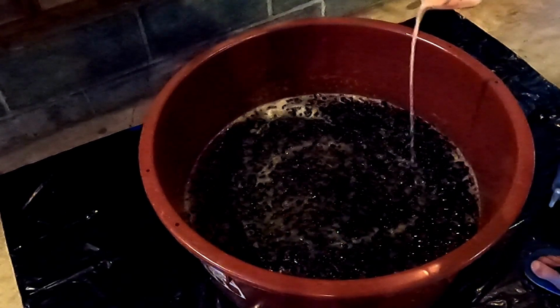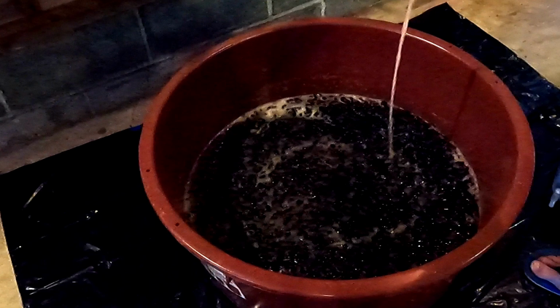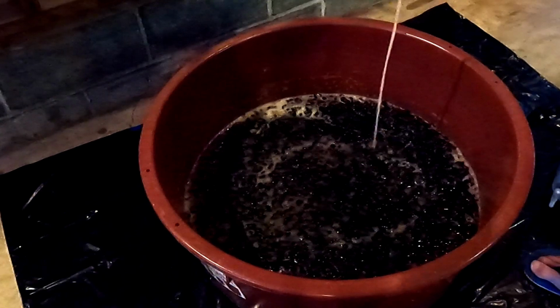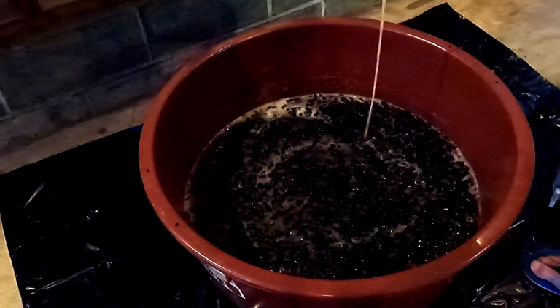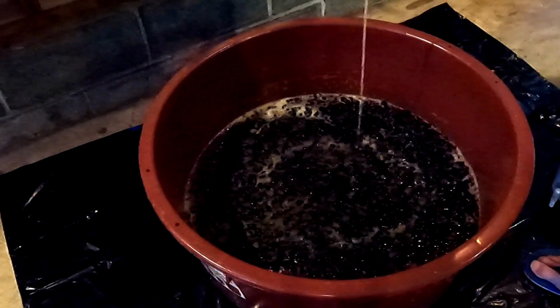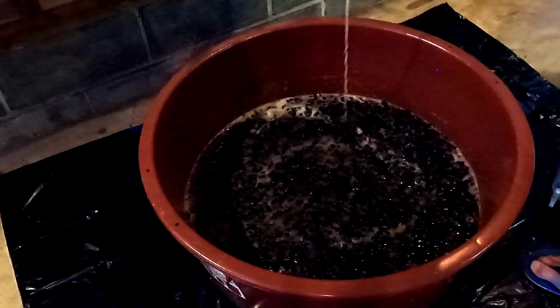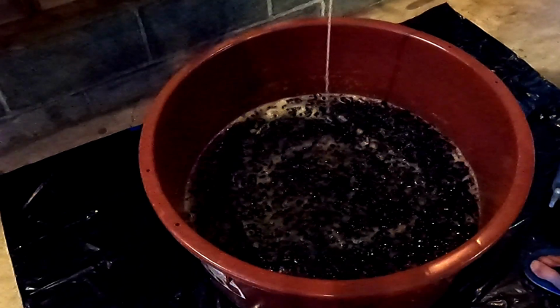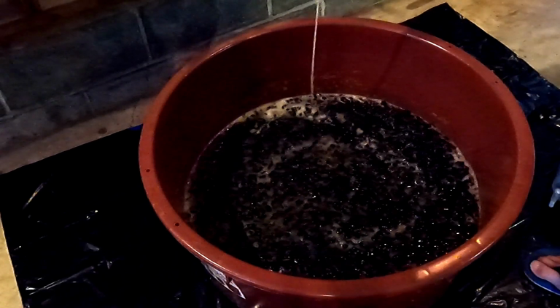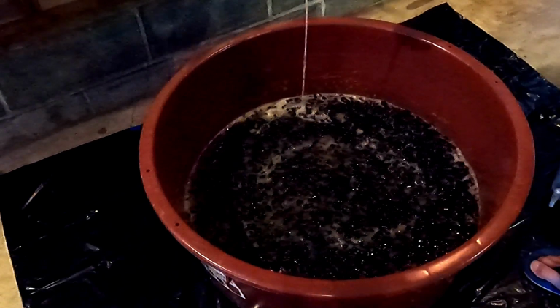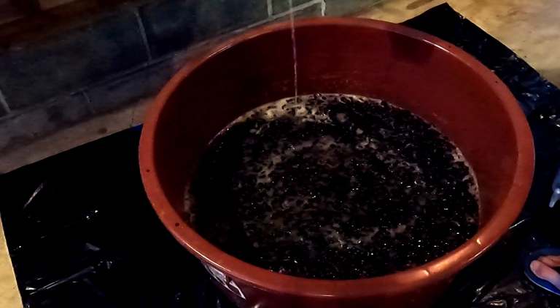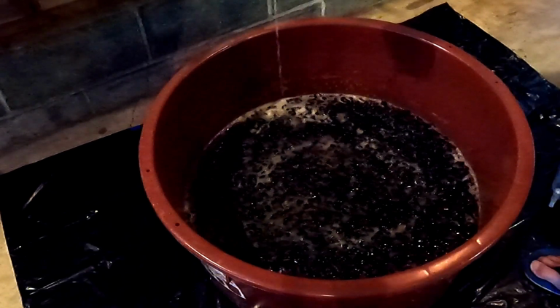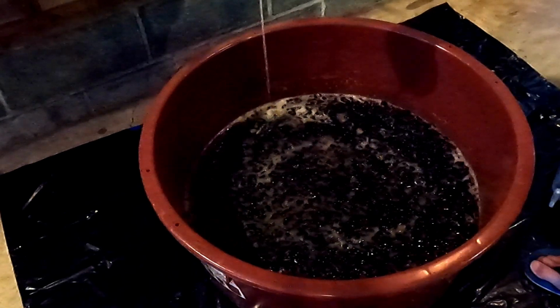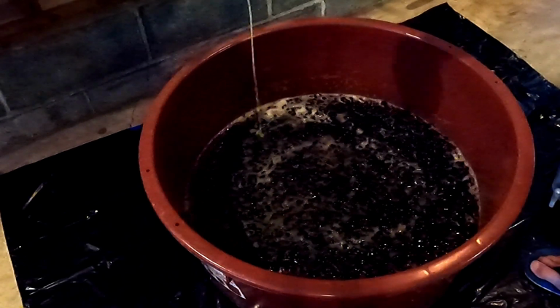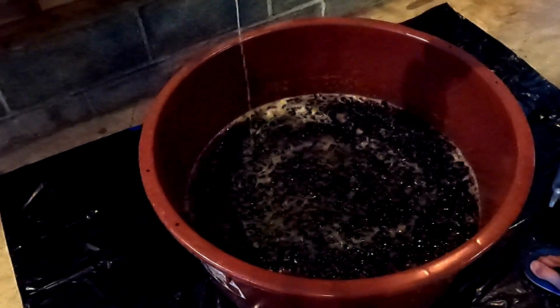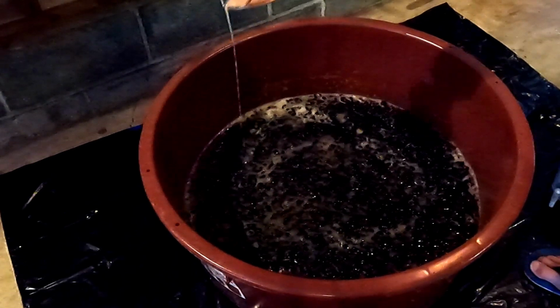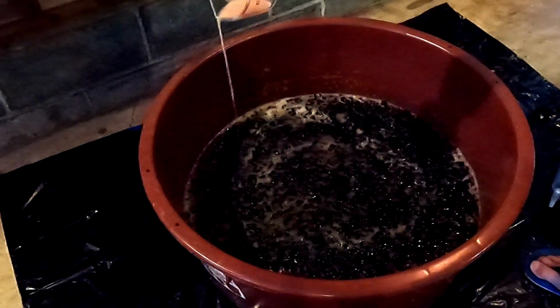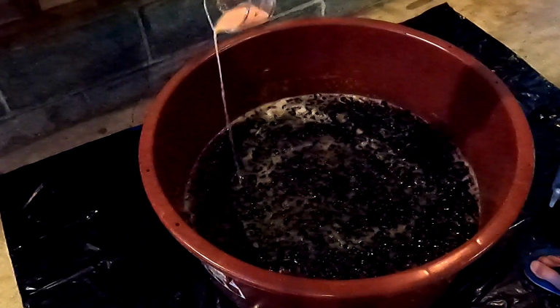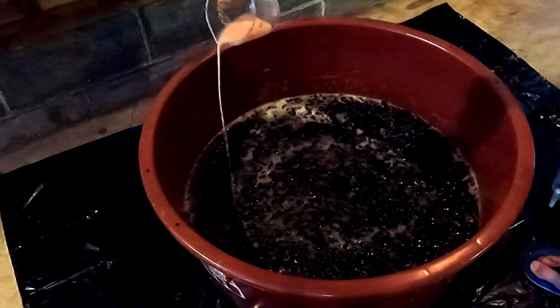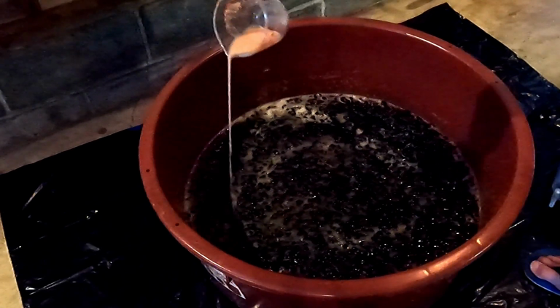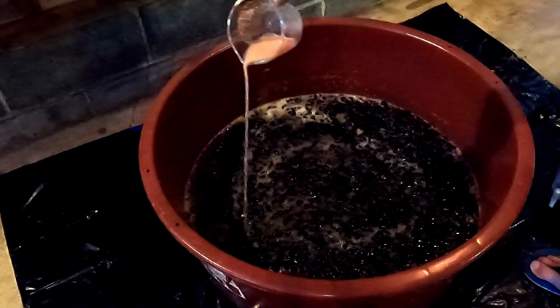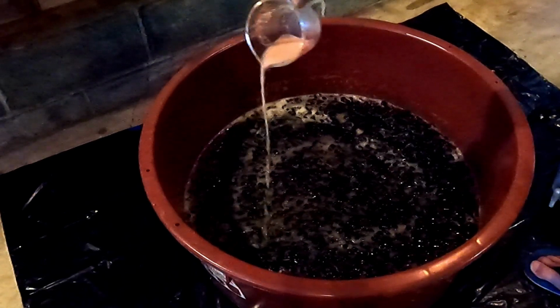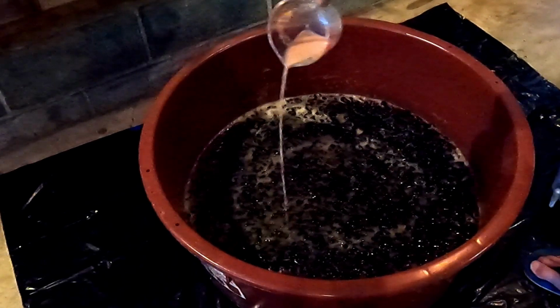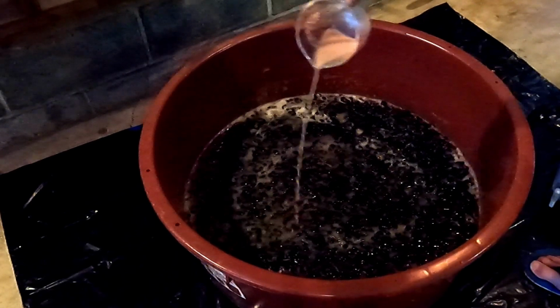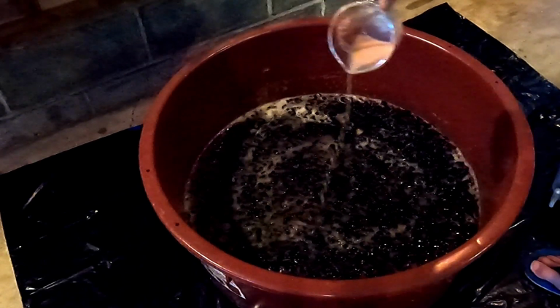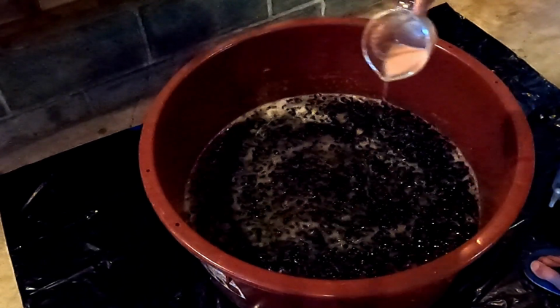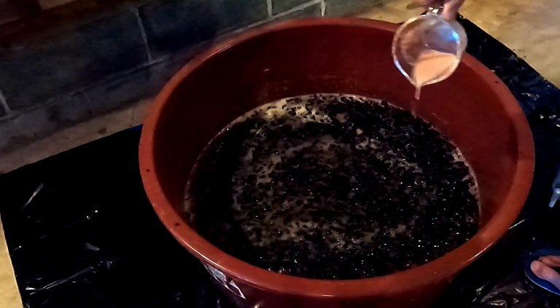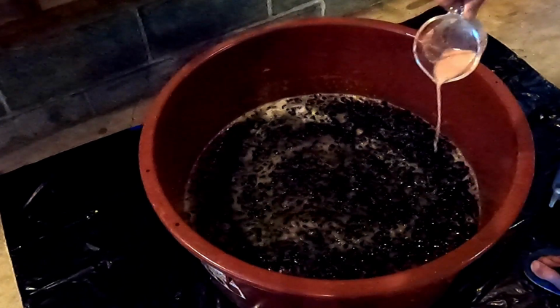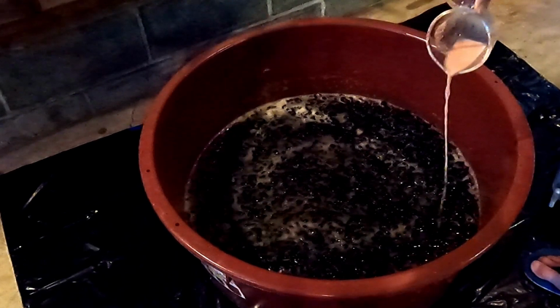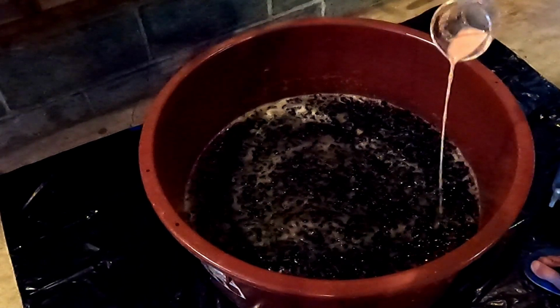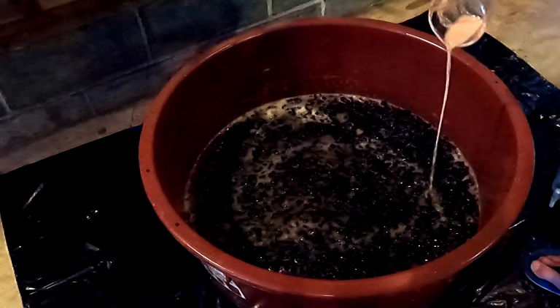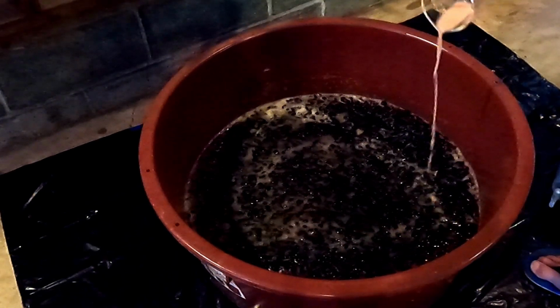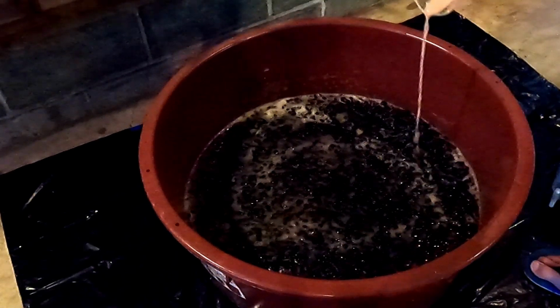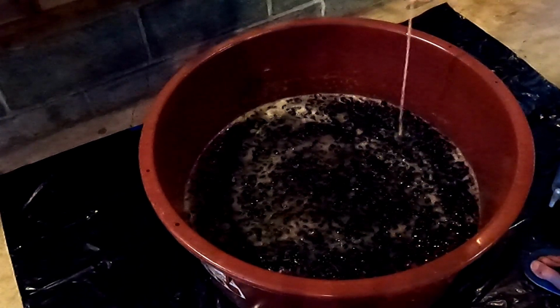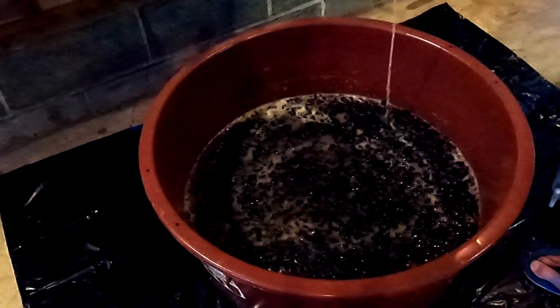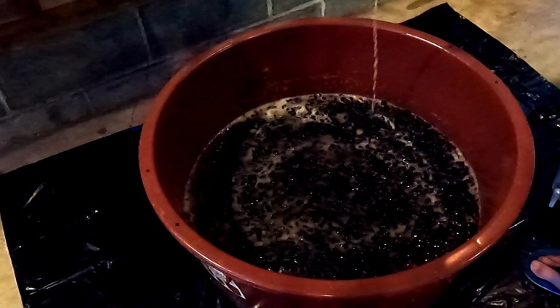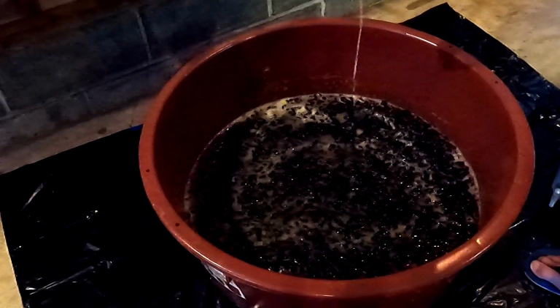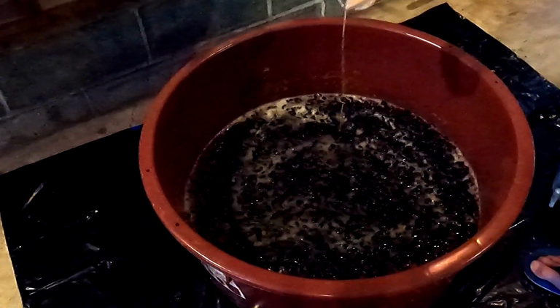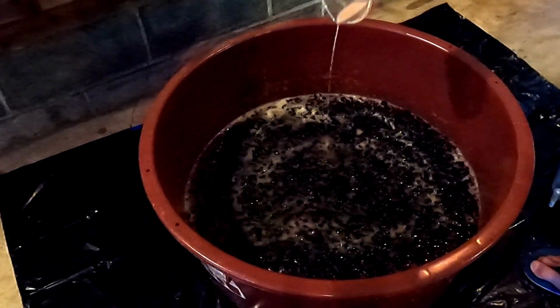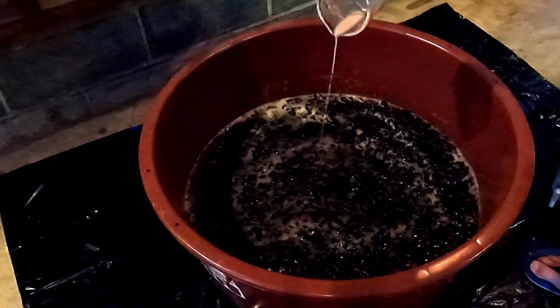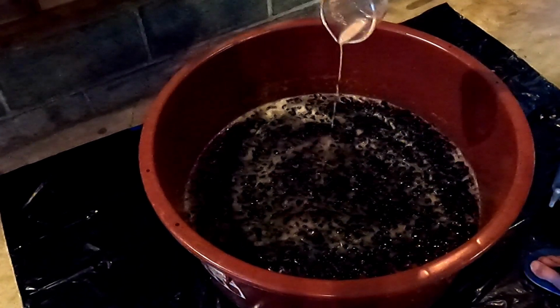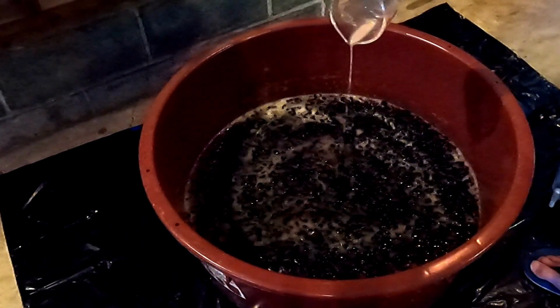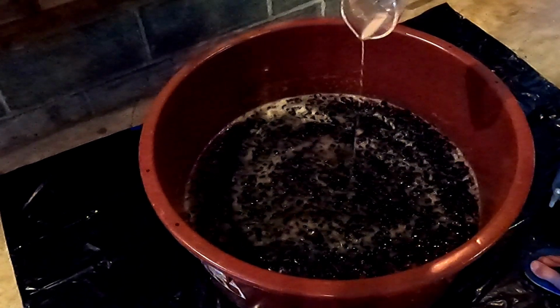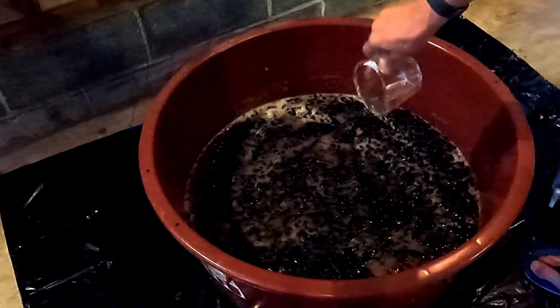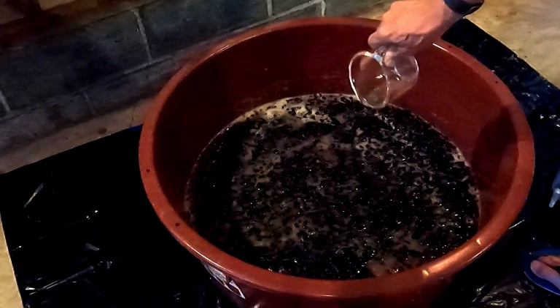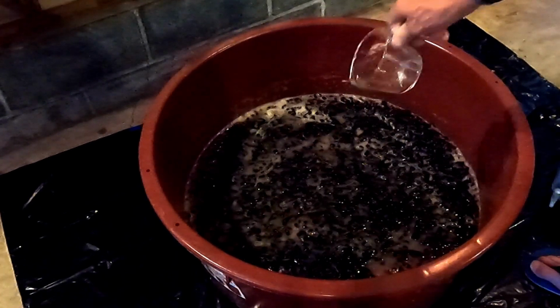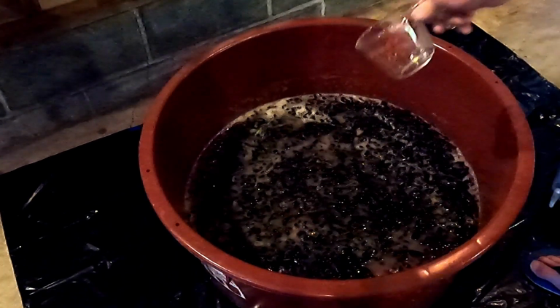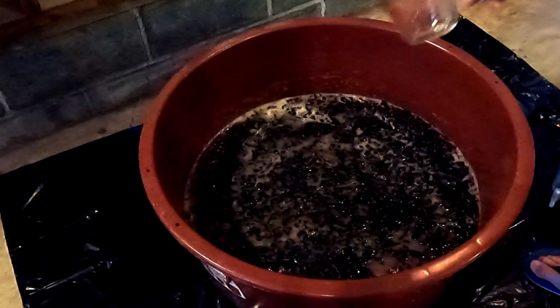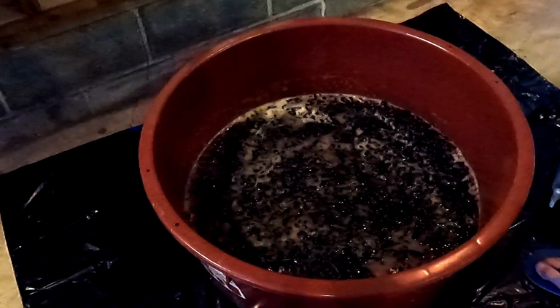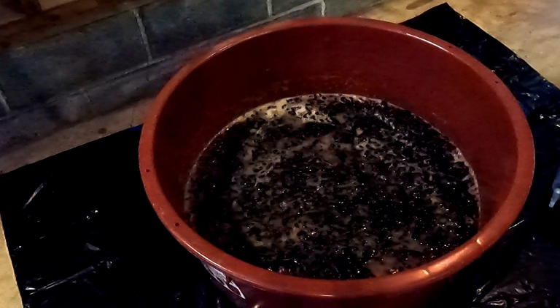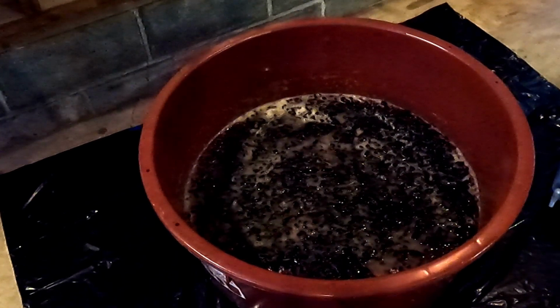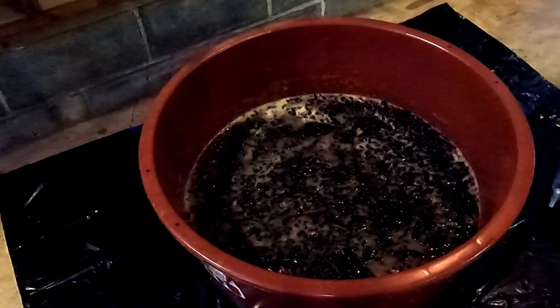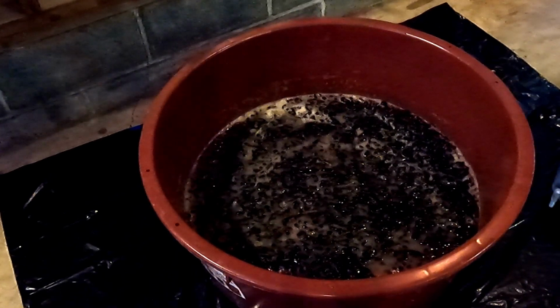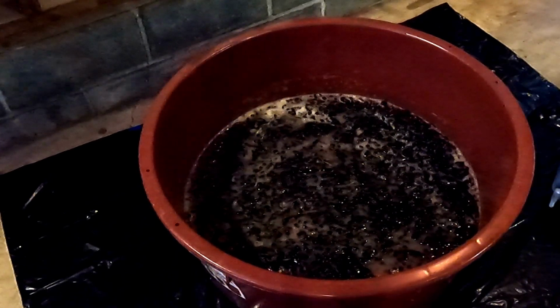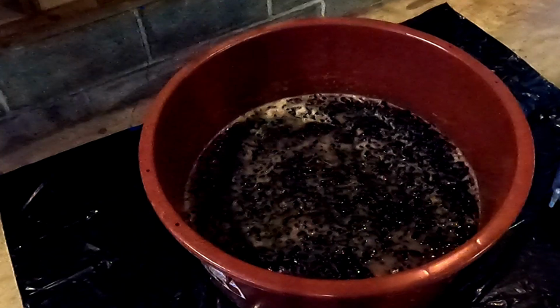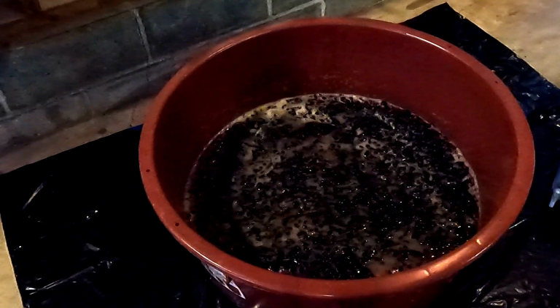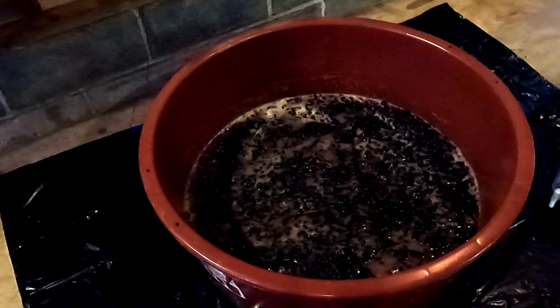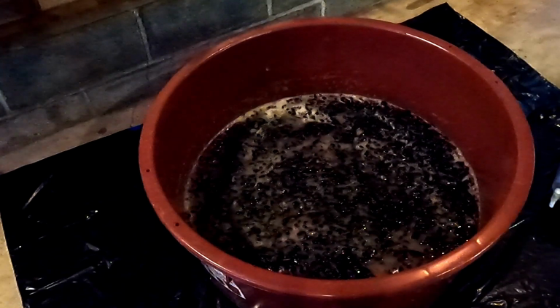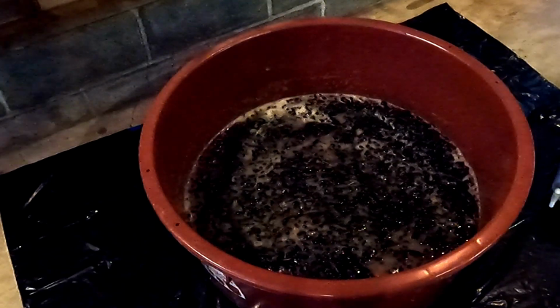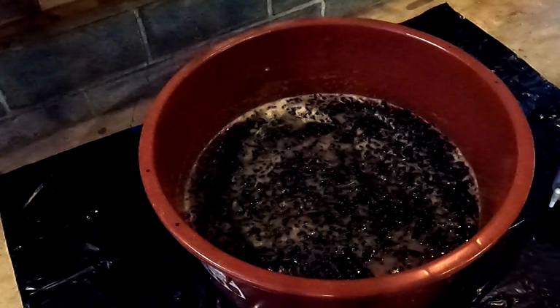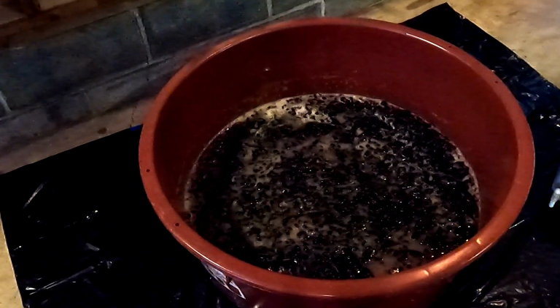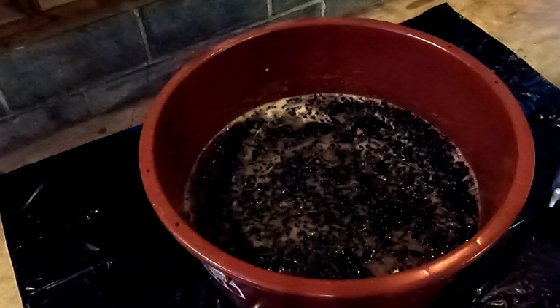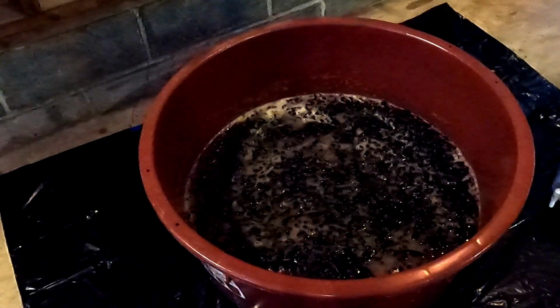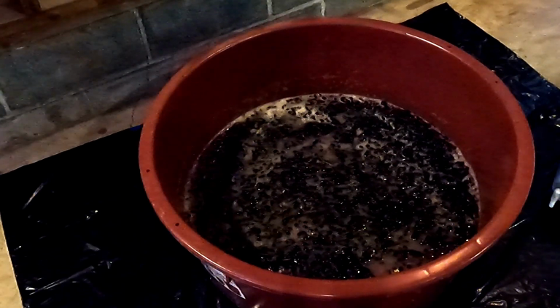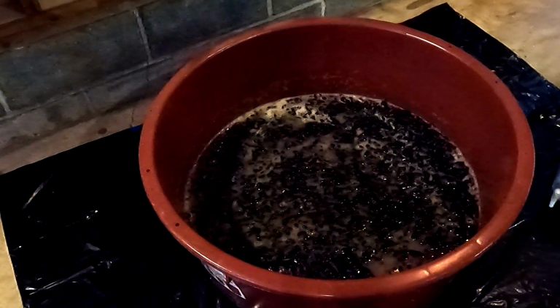Proper hydration and activation of these dry wine yeasts will help get your fermentation off to a vigorous start.